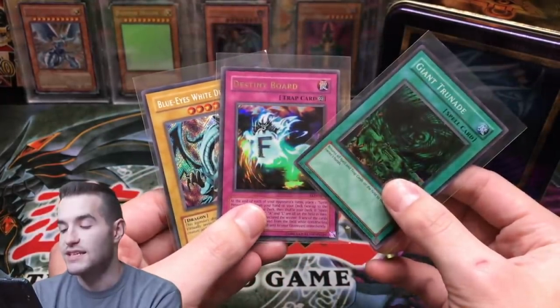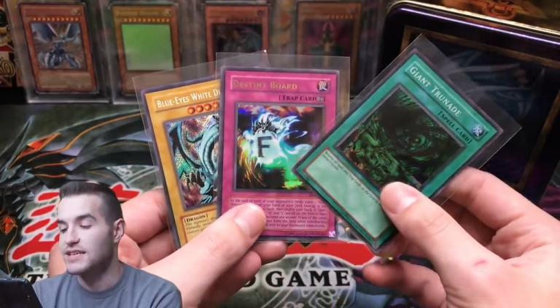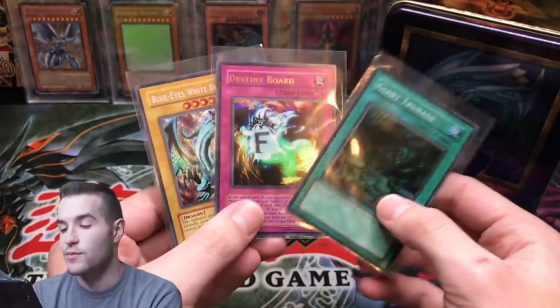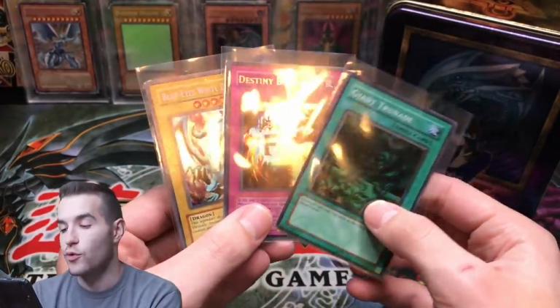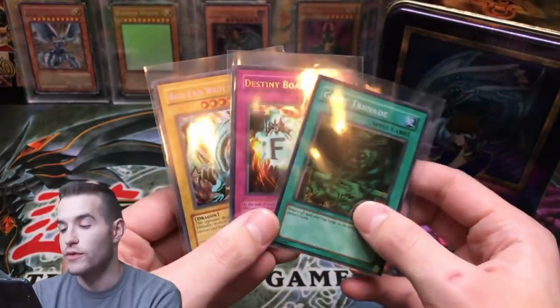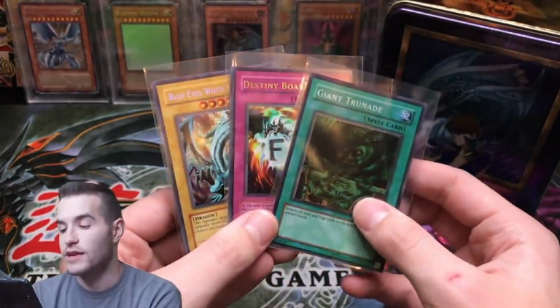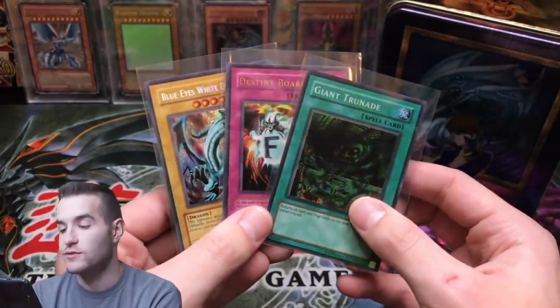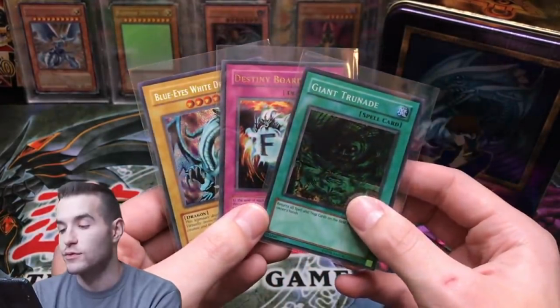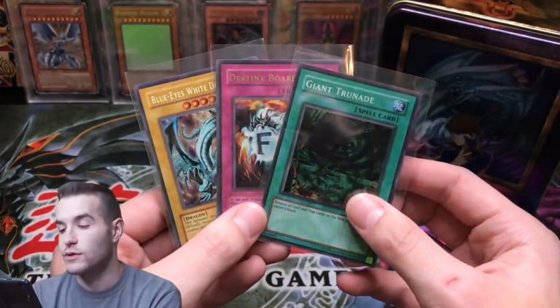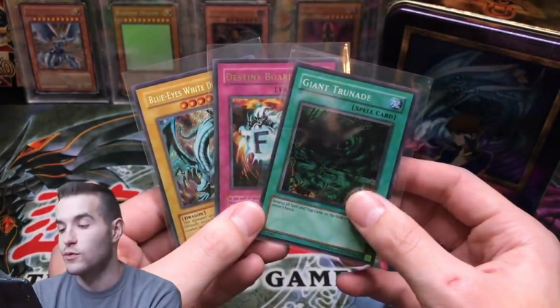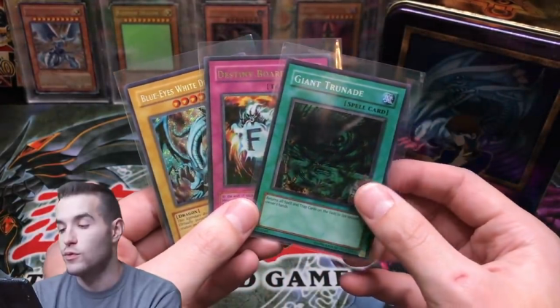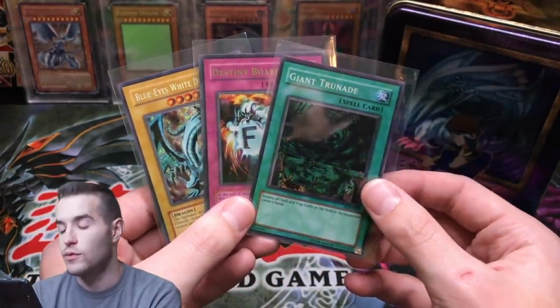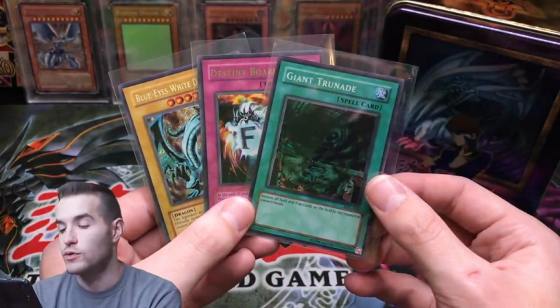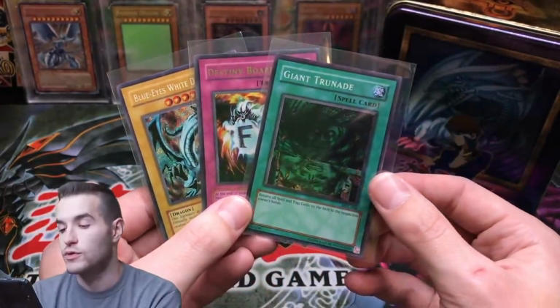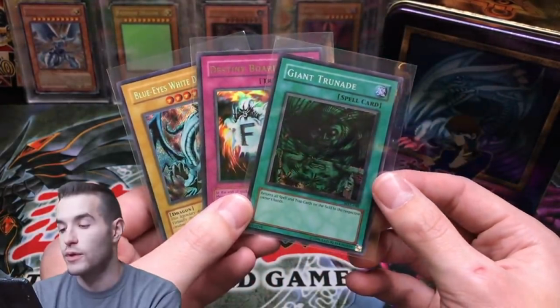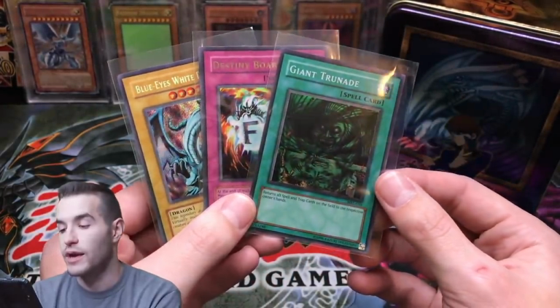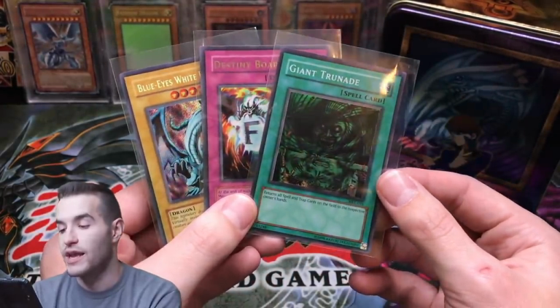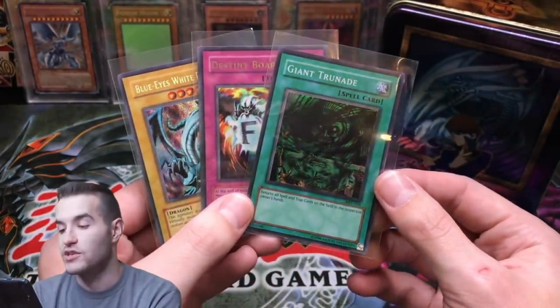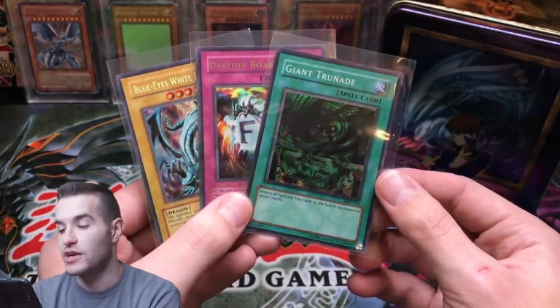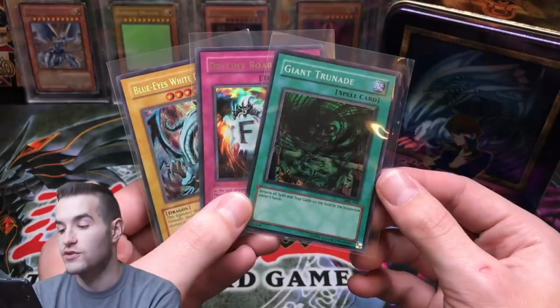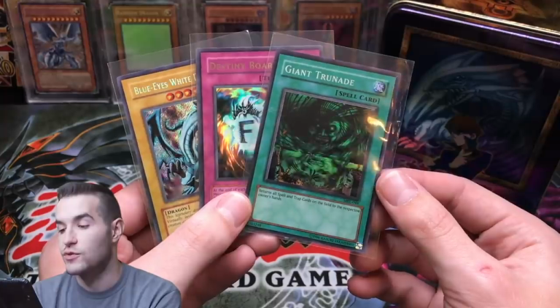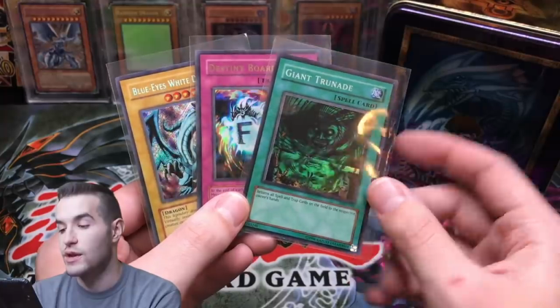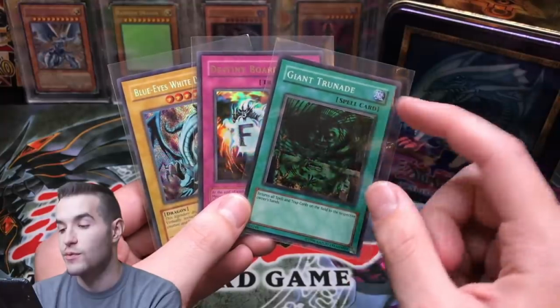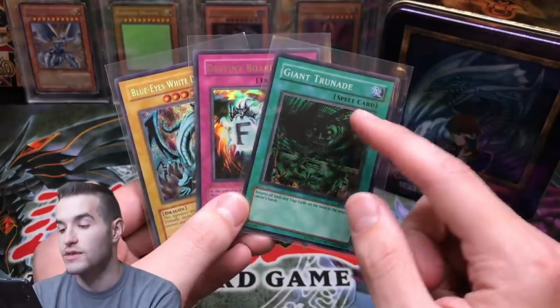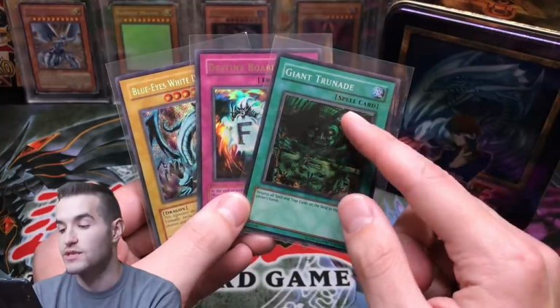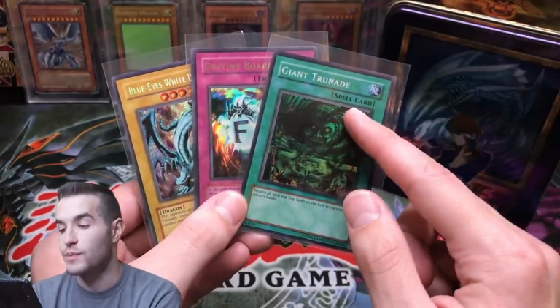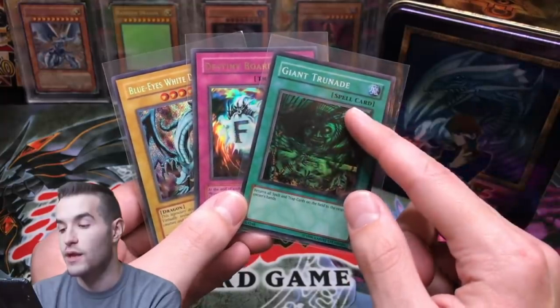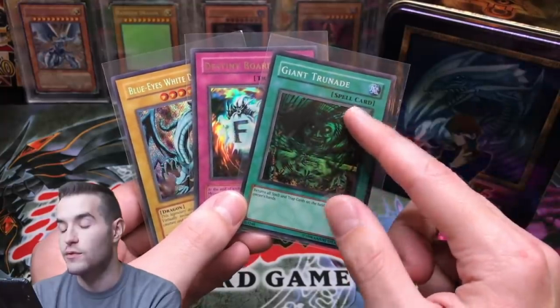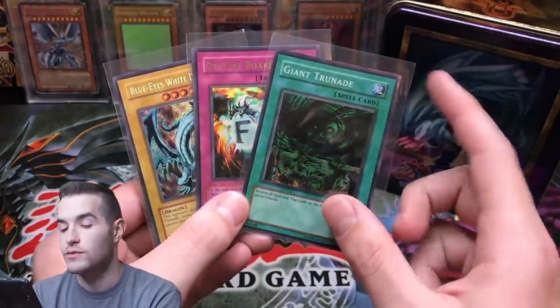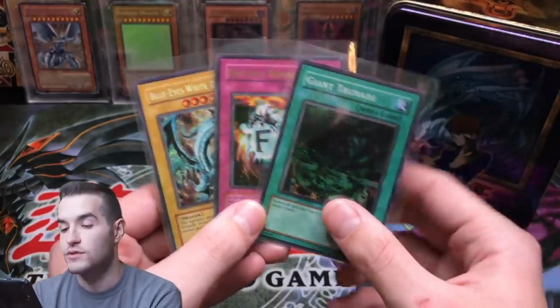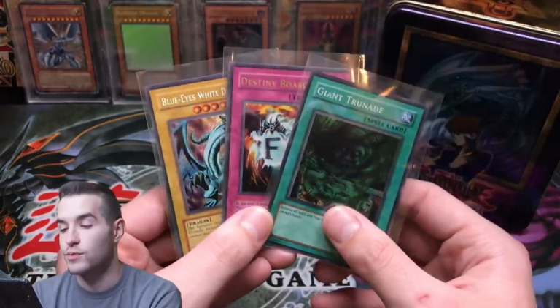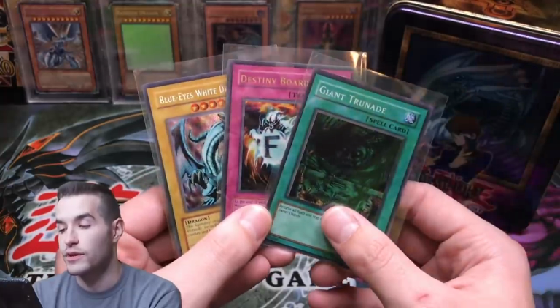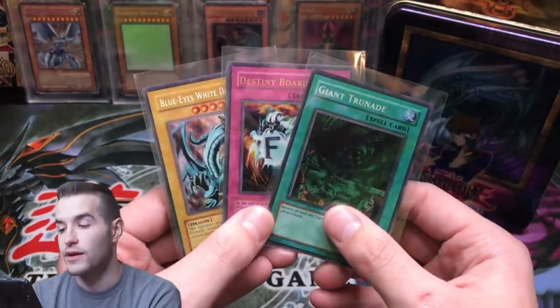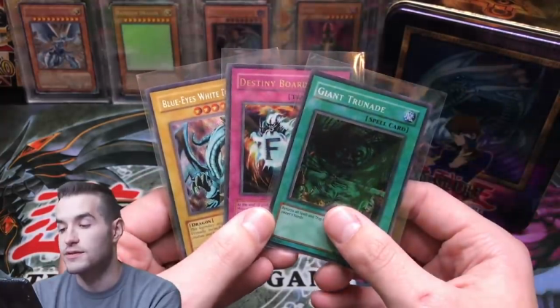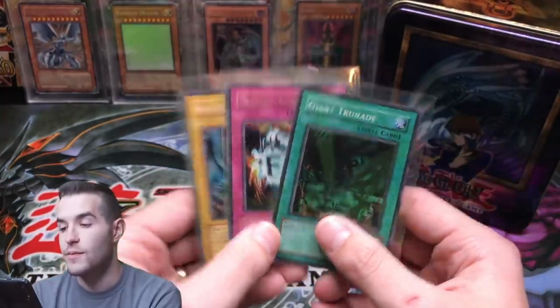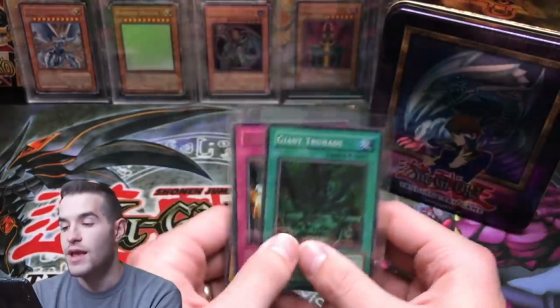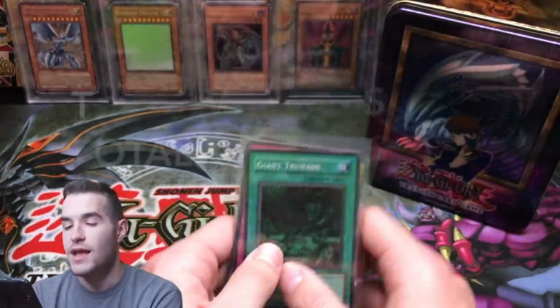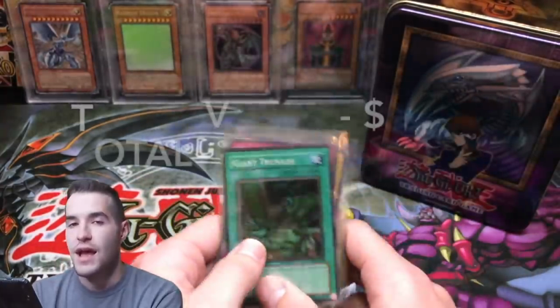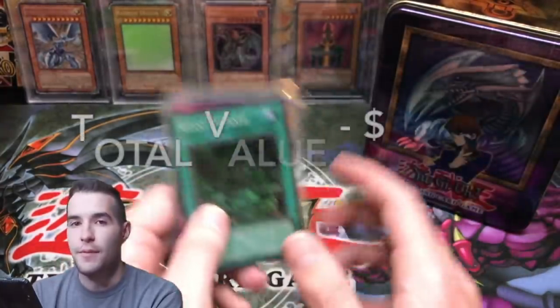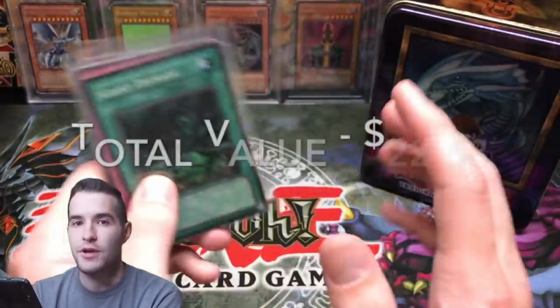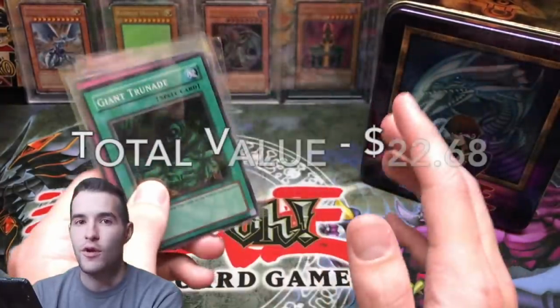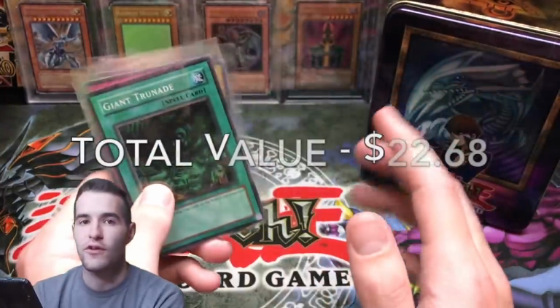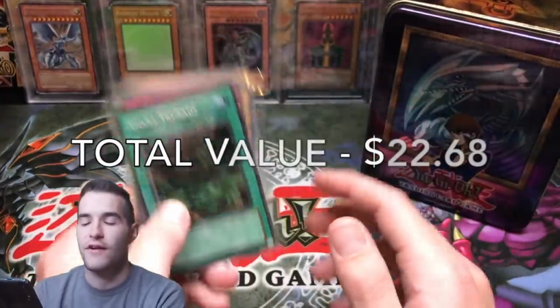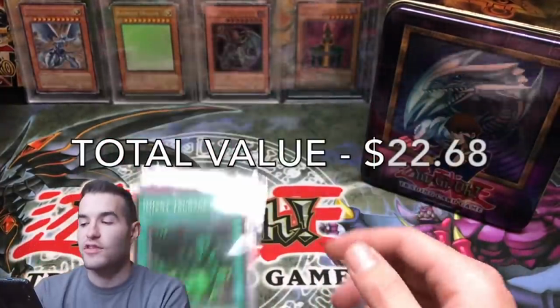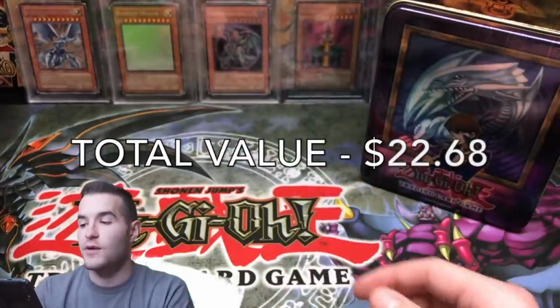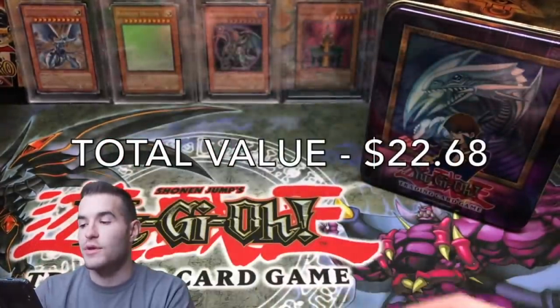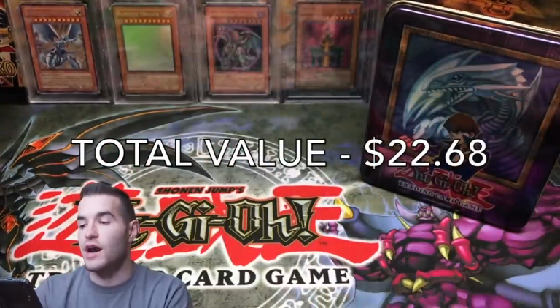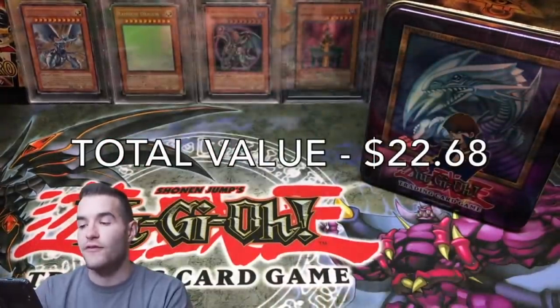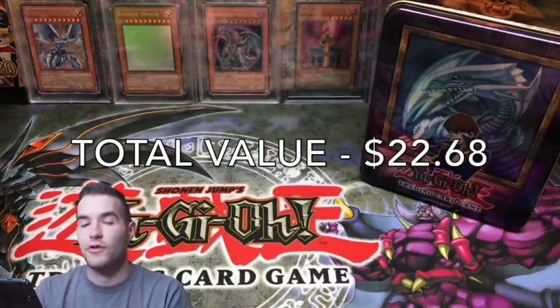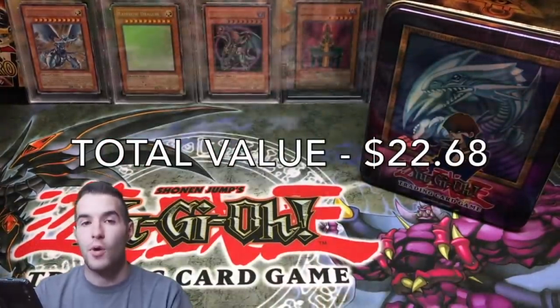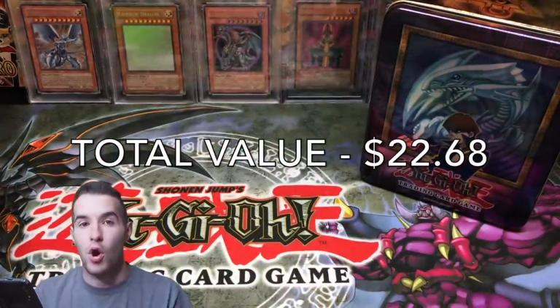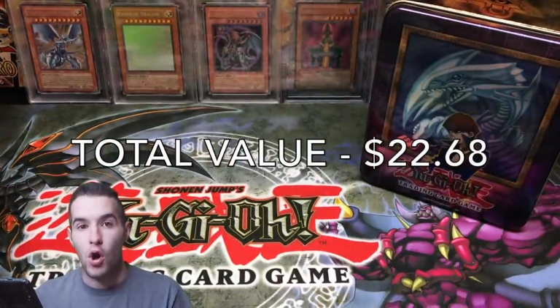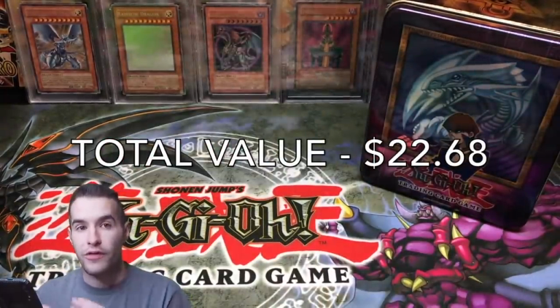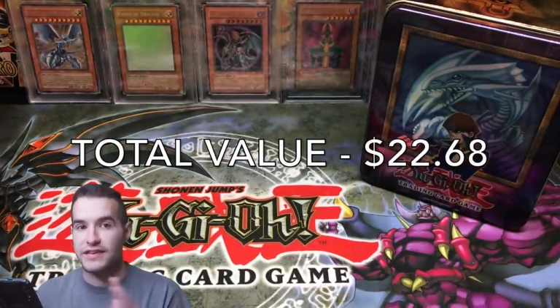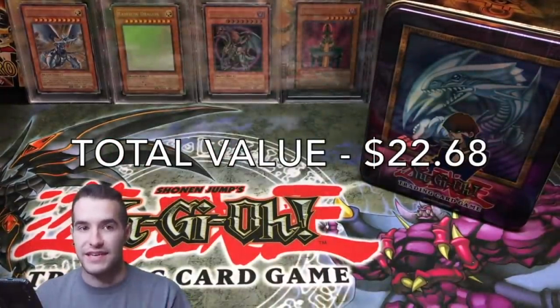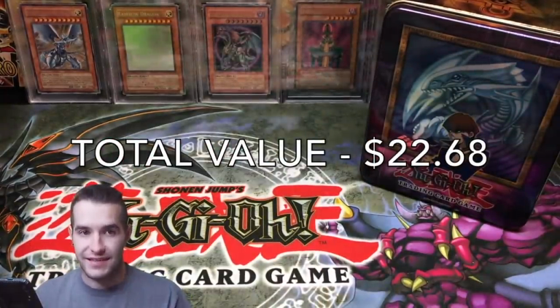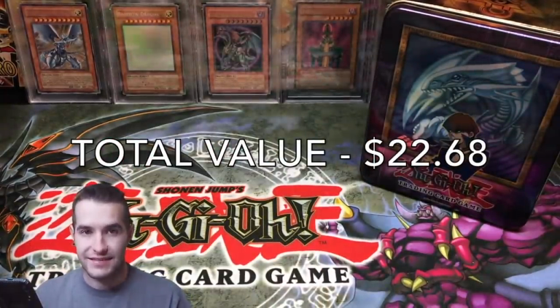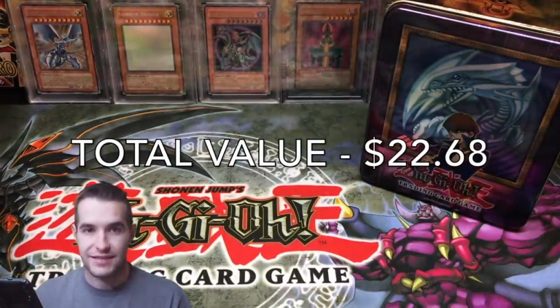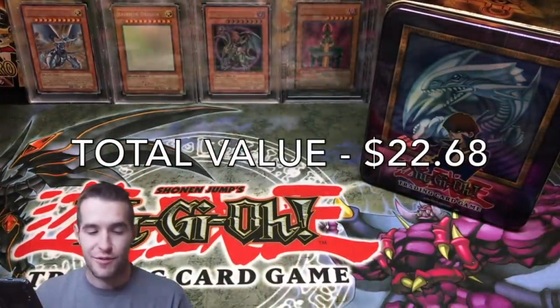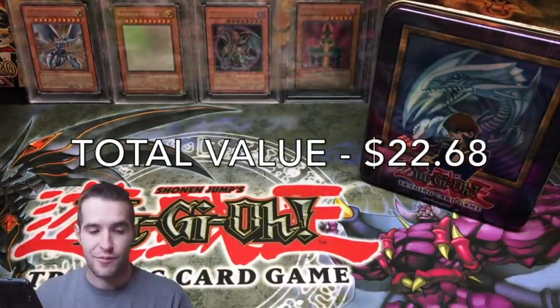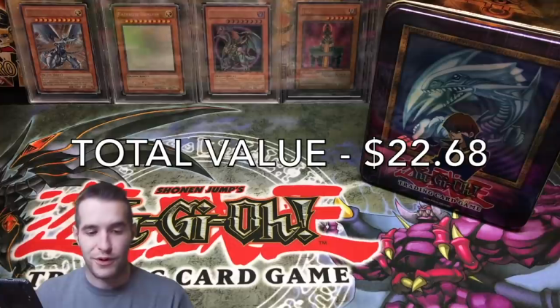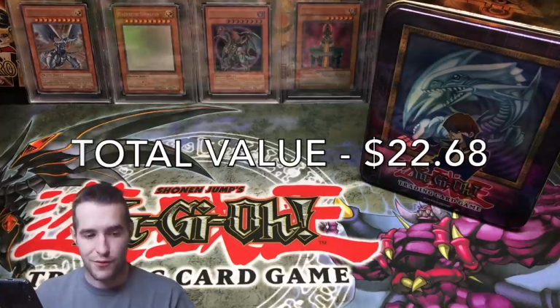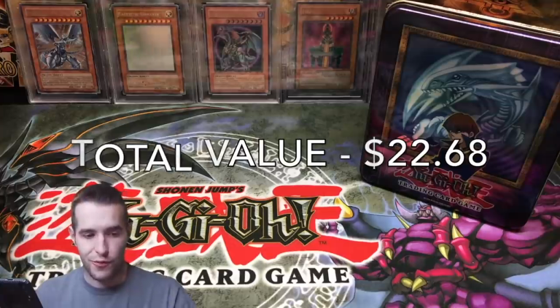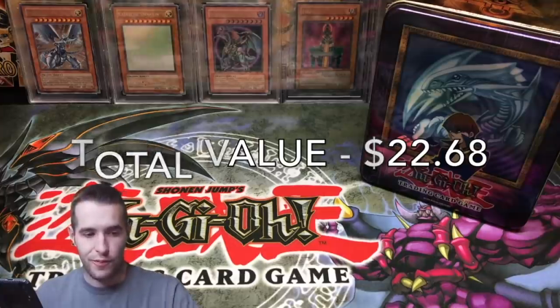Destiny Board — that is really cool. Ultra Rare Giant Trunade with the spell, which is pretty awesome. Now I'm going to go over everything we got from all the tins.